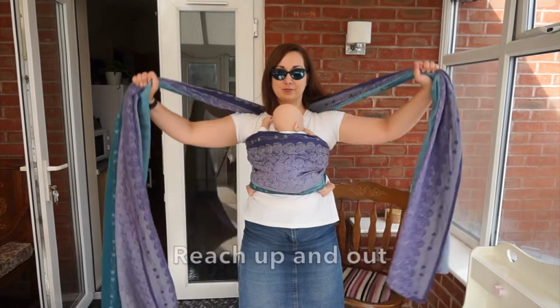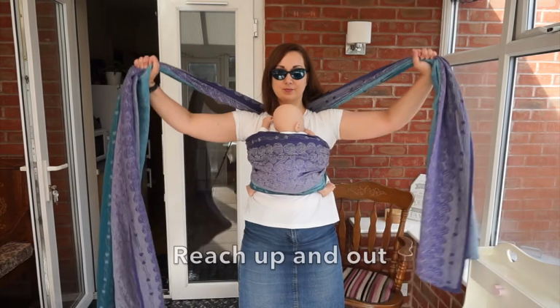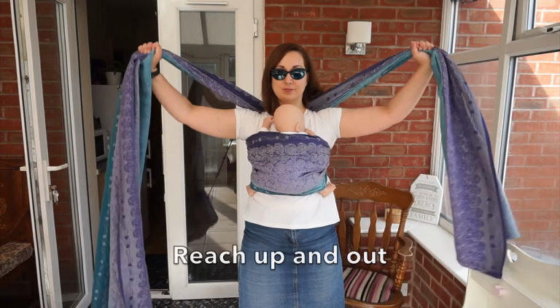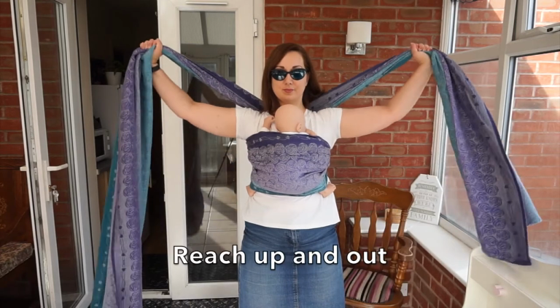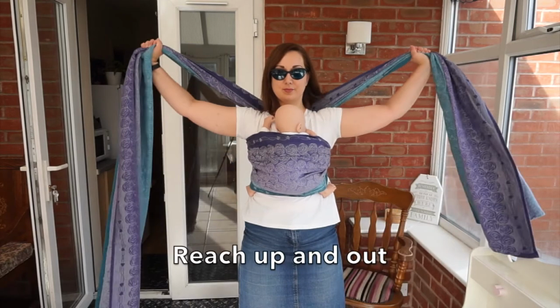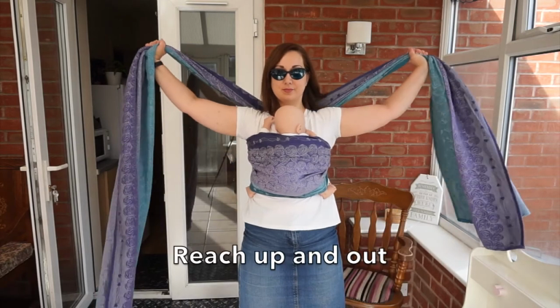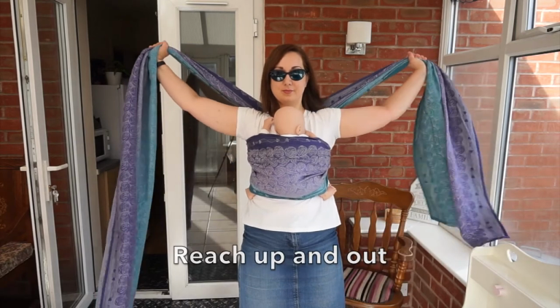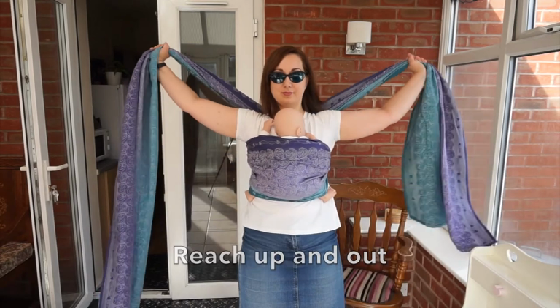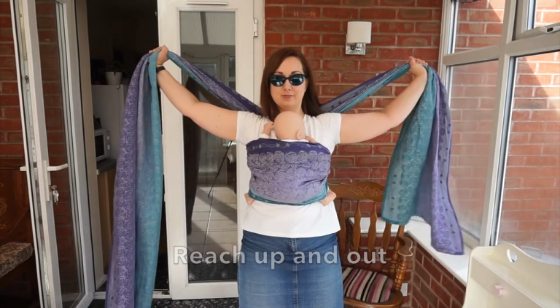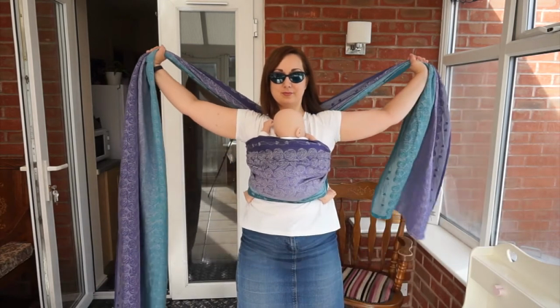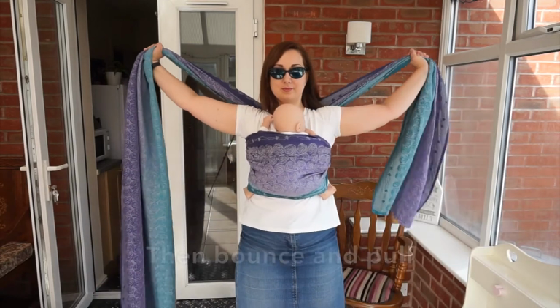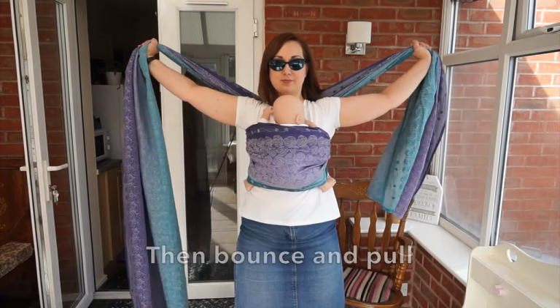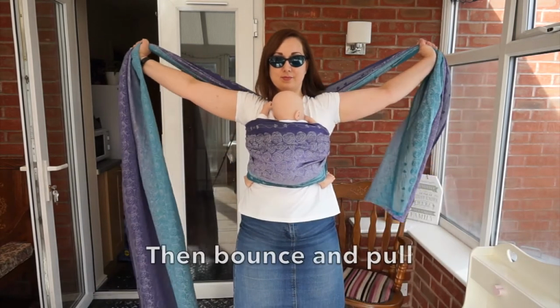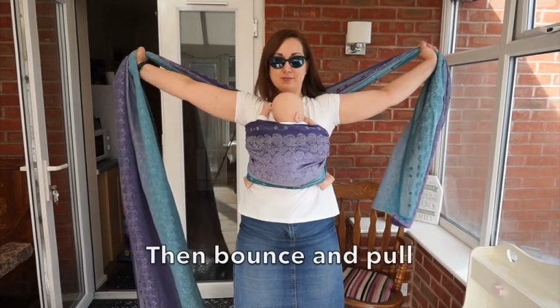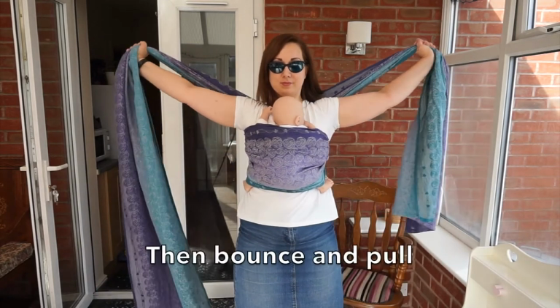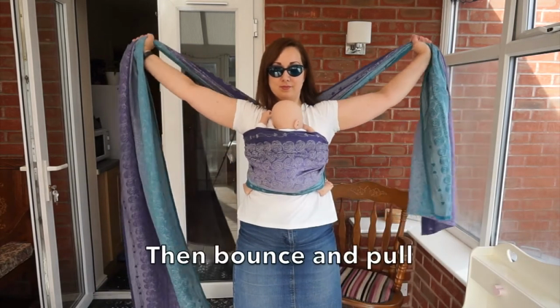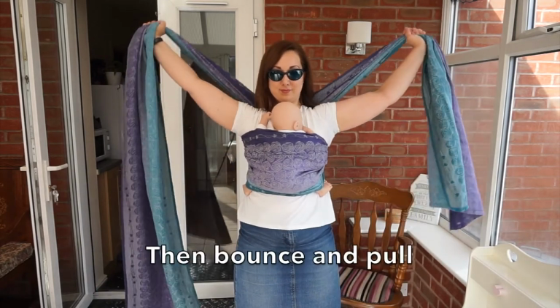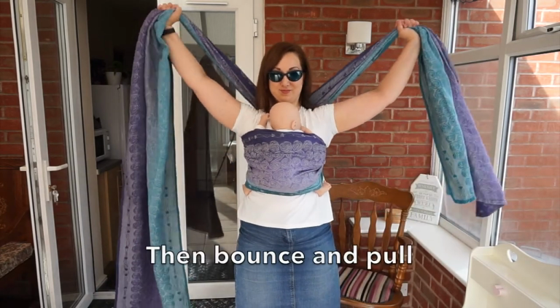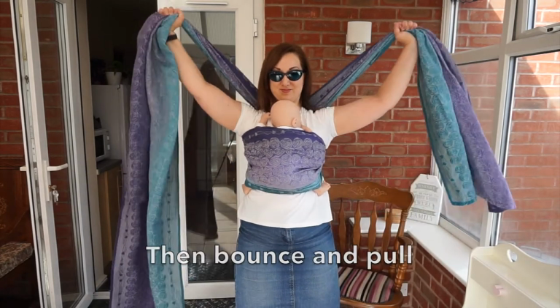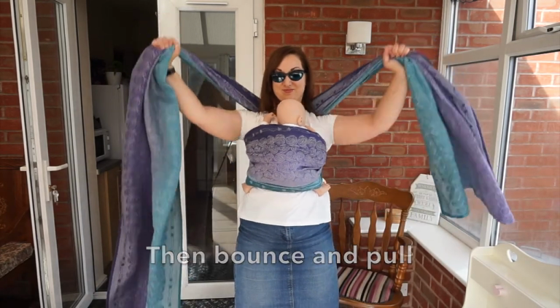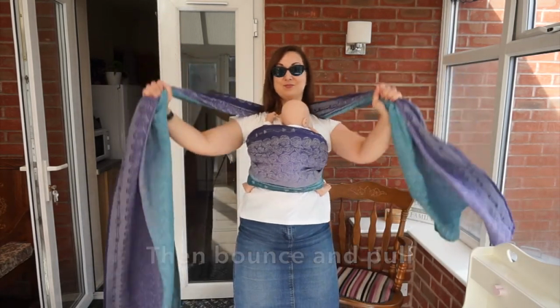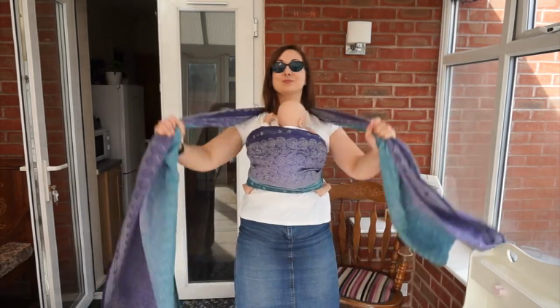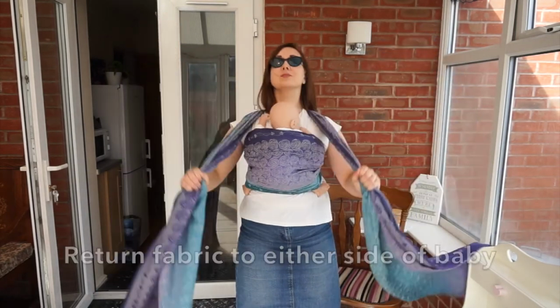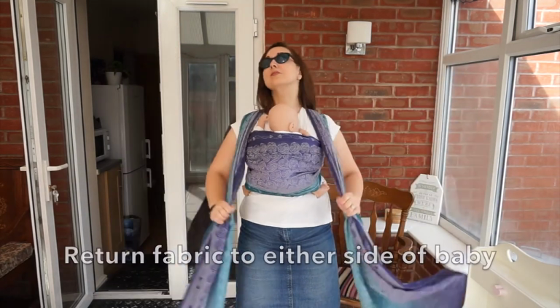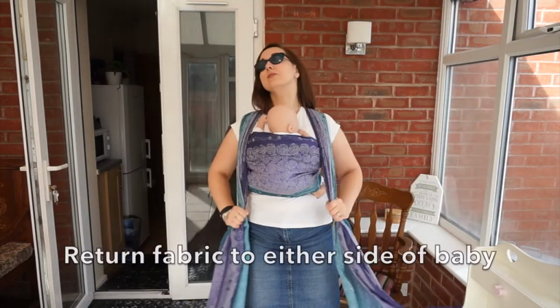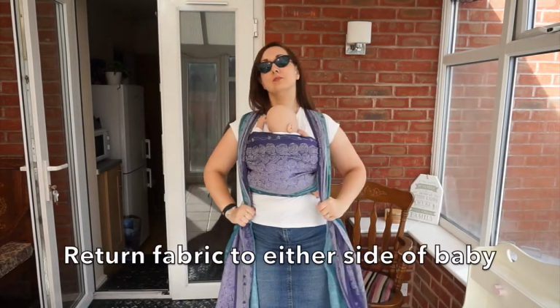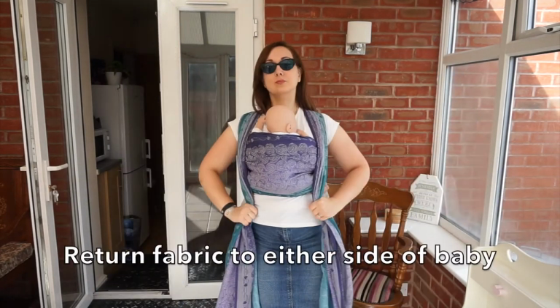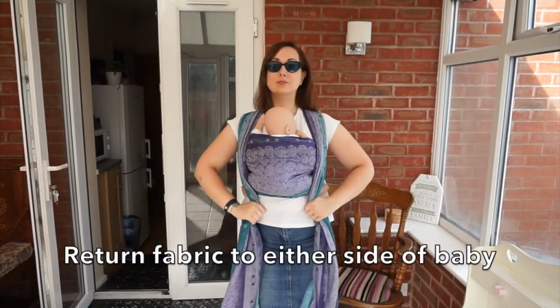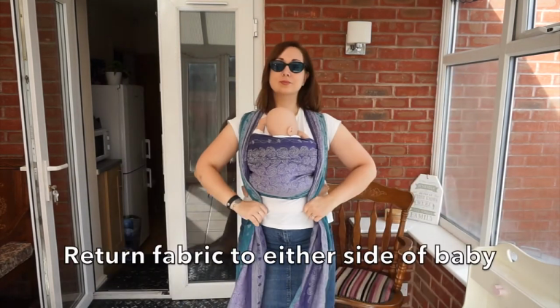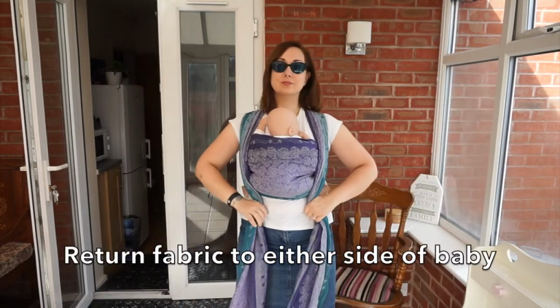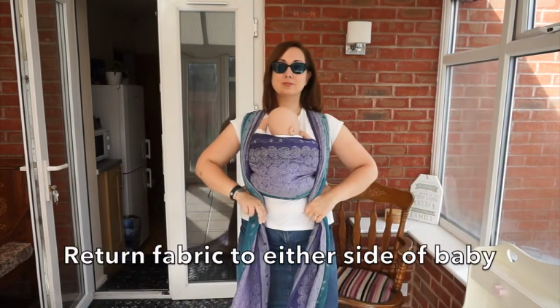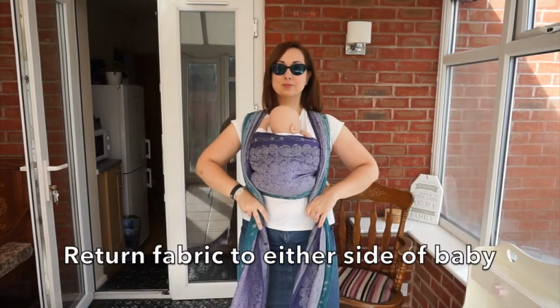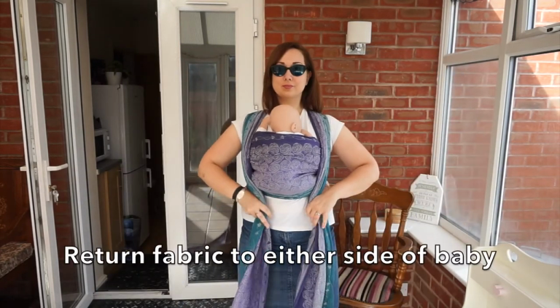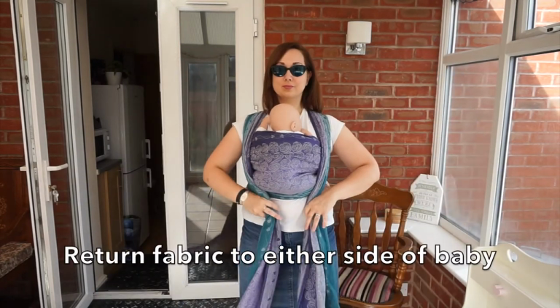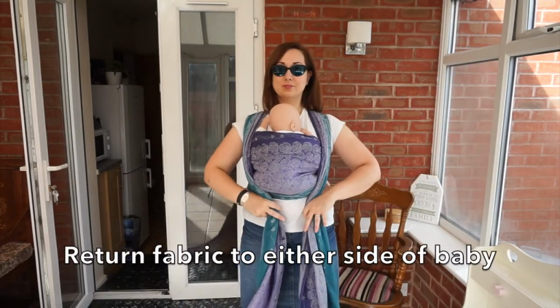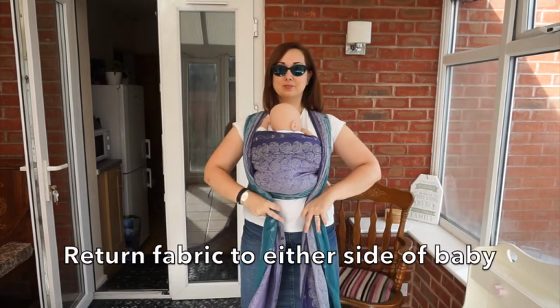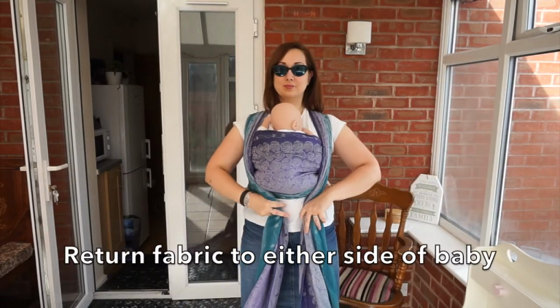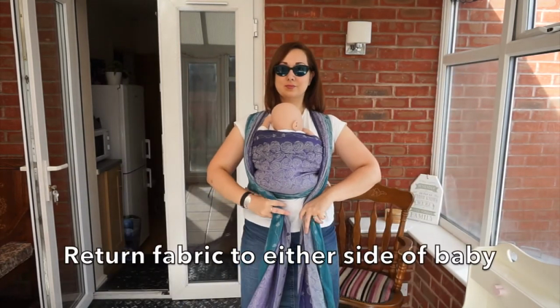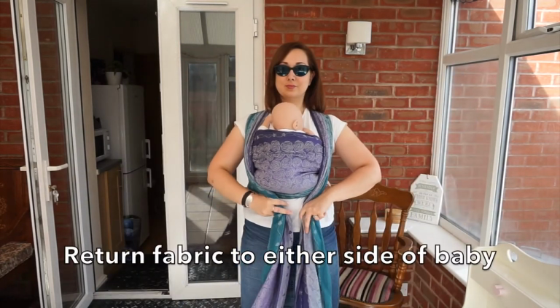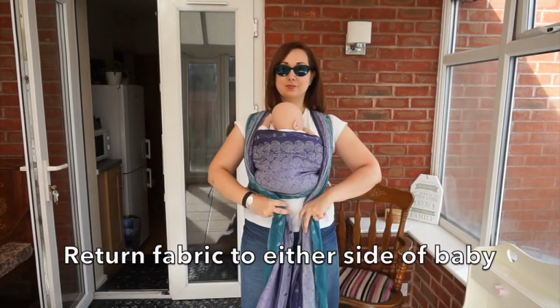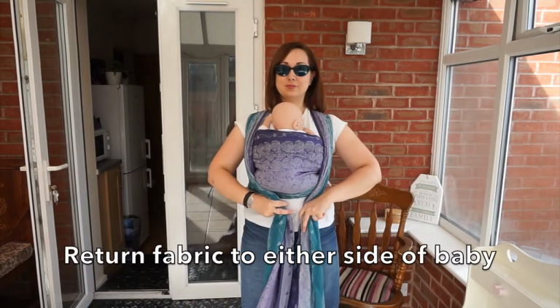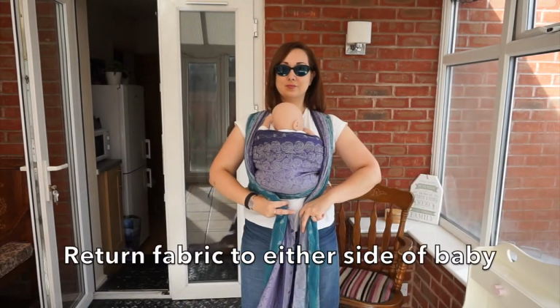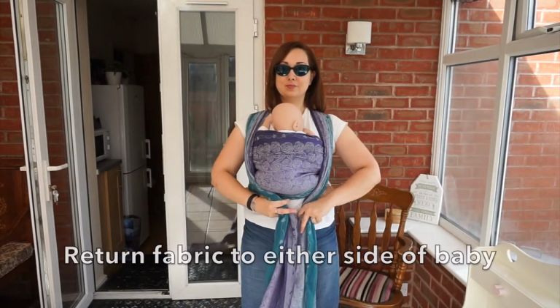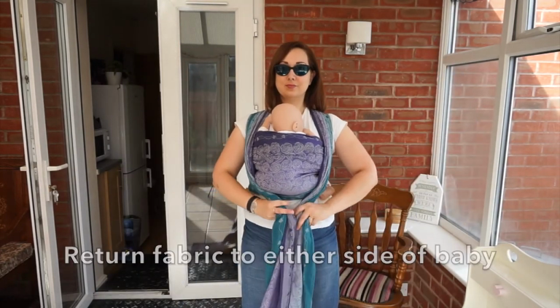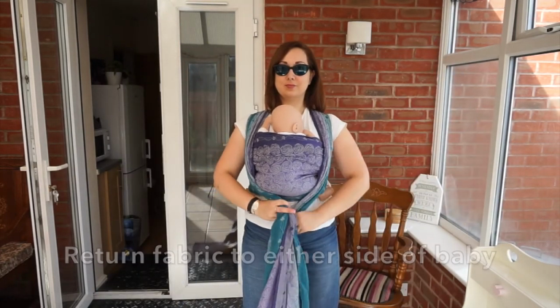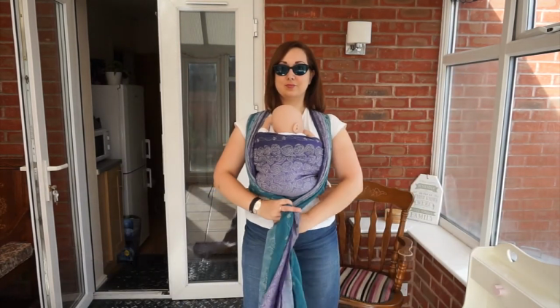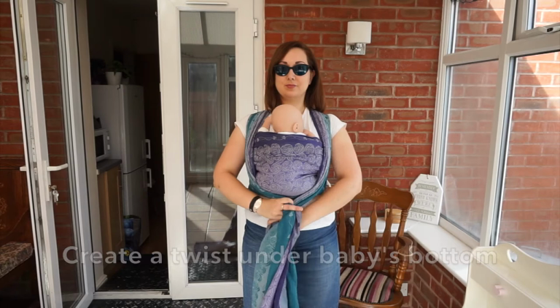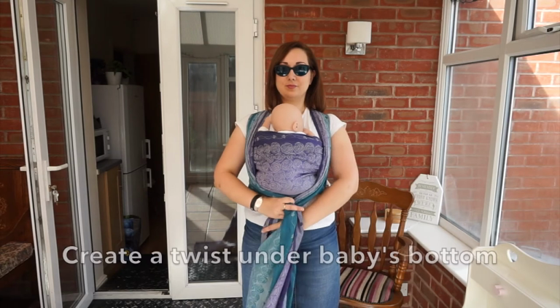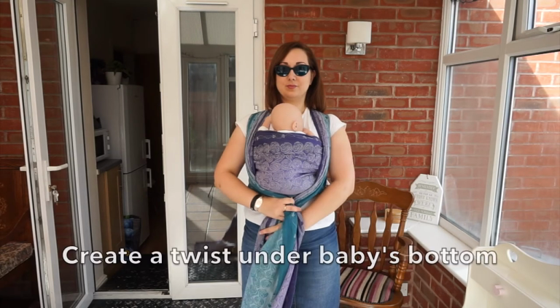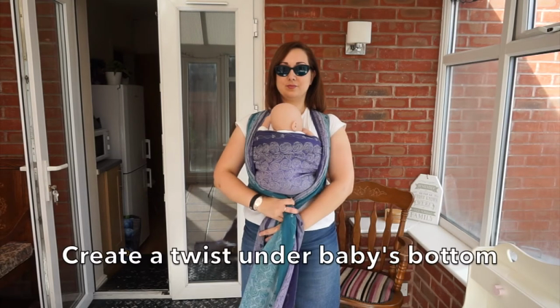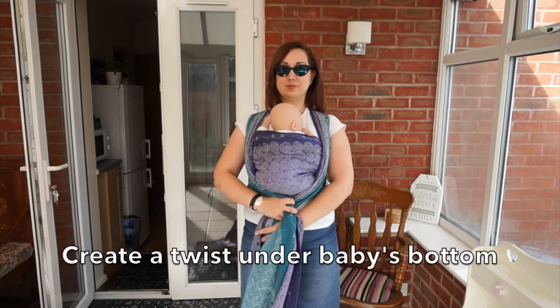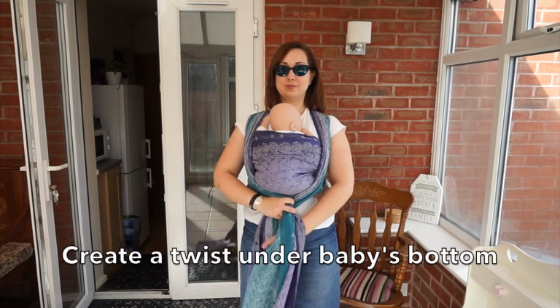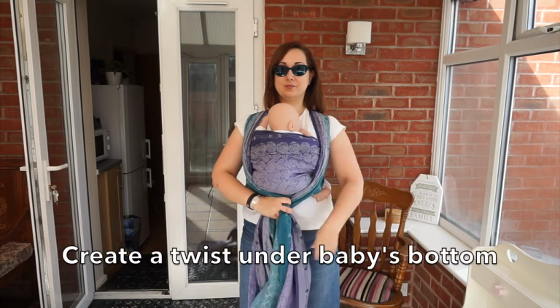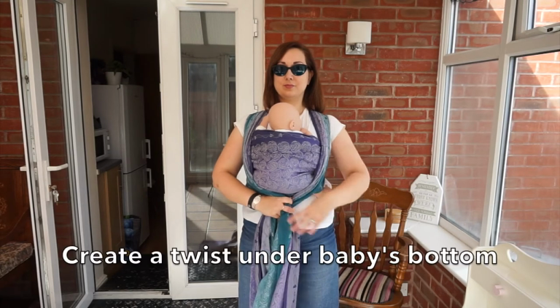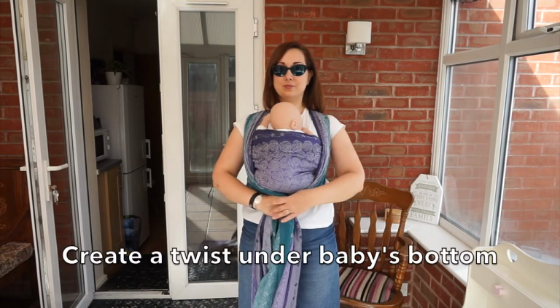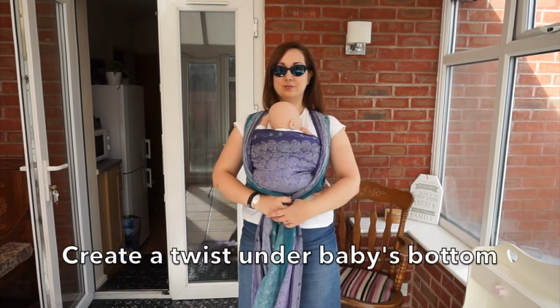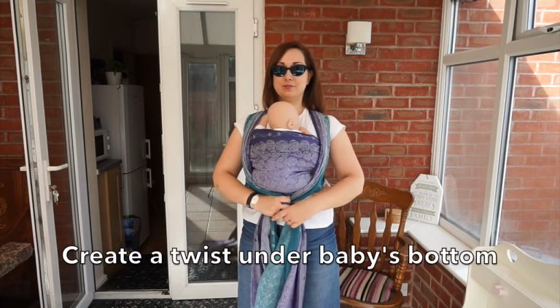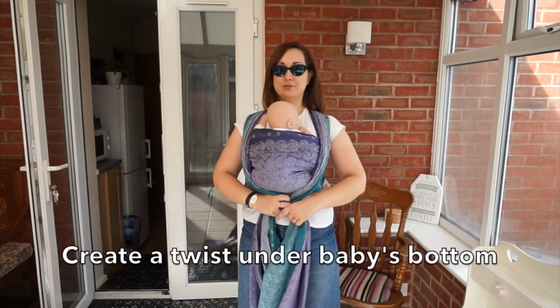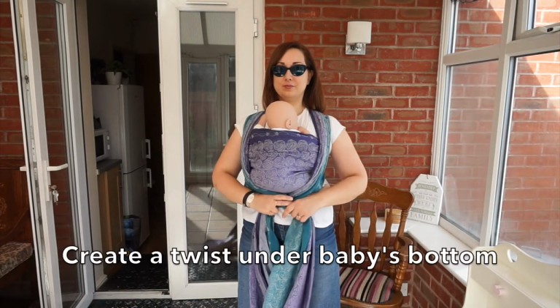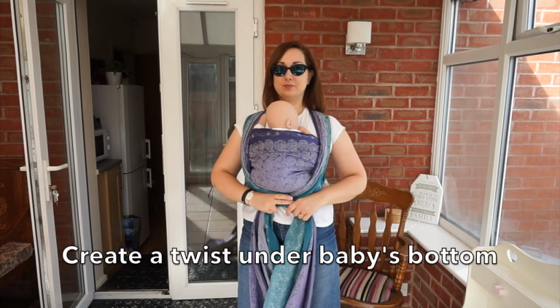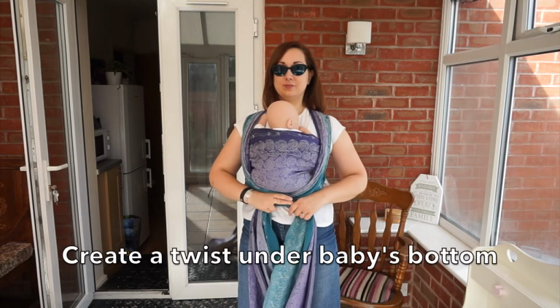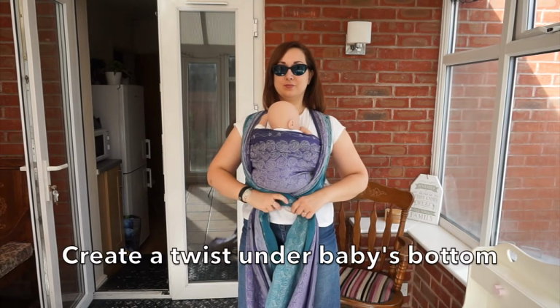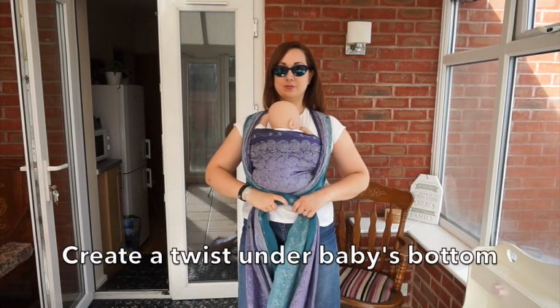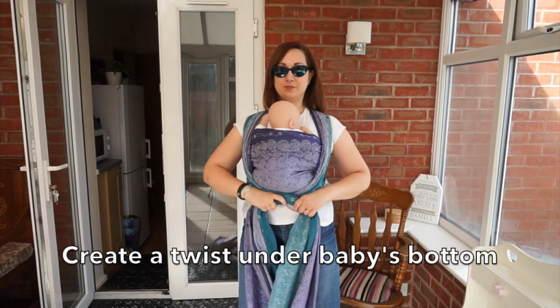Reach up and out, then bounce and pull. Return the fabric to either side of baby. Create a twist under baby's bottom.